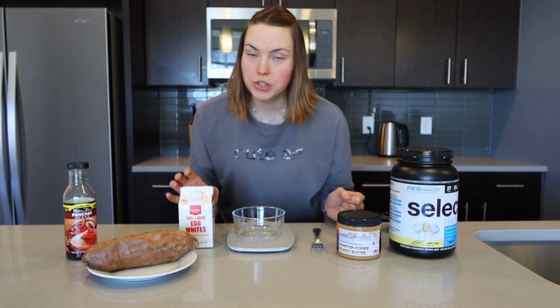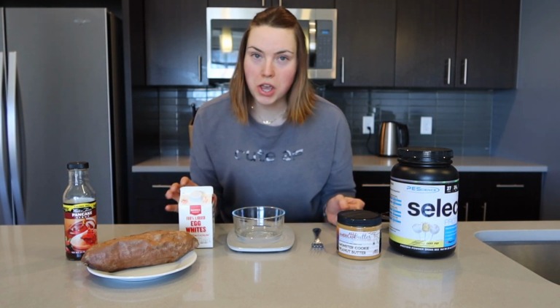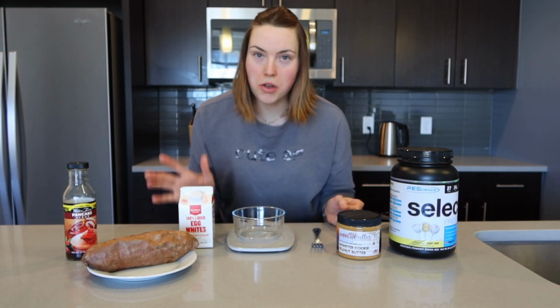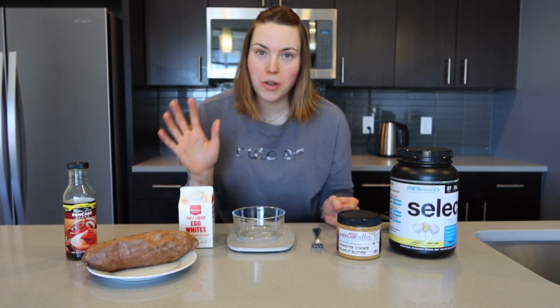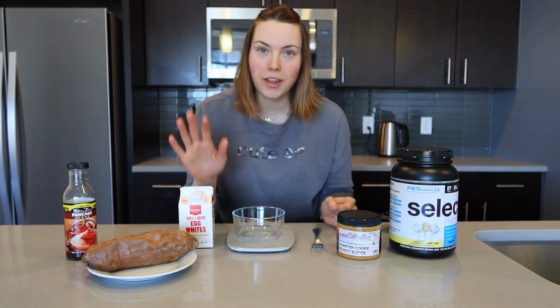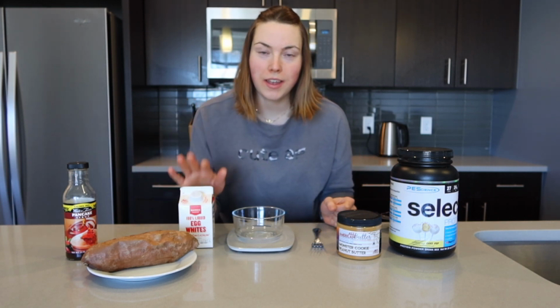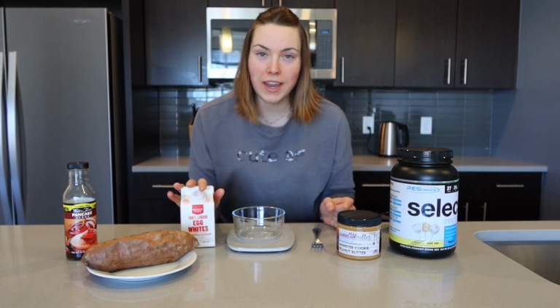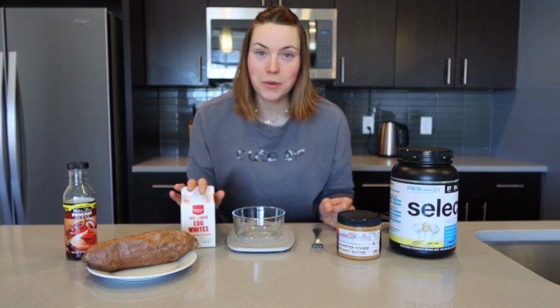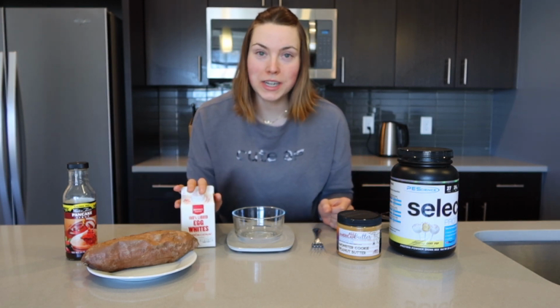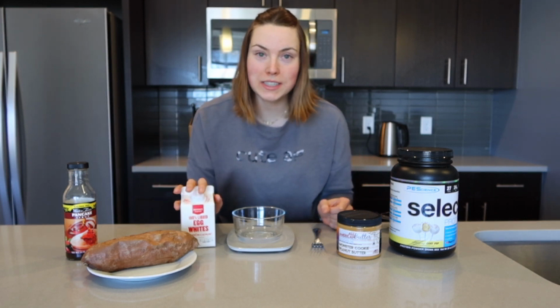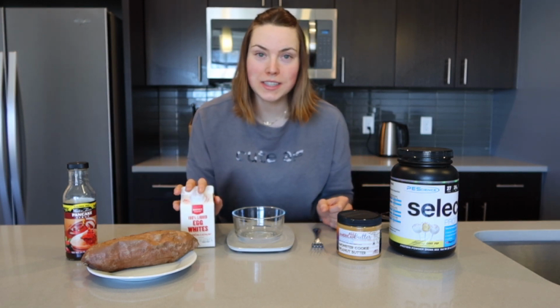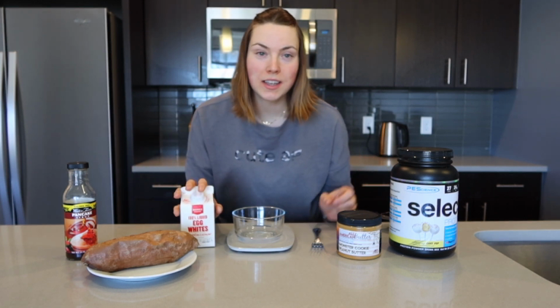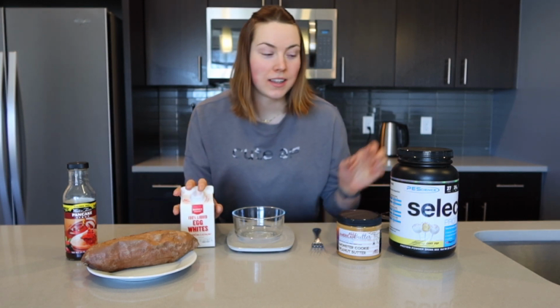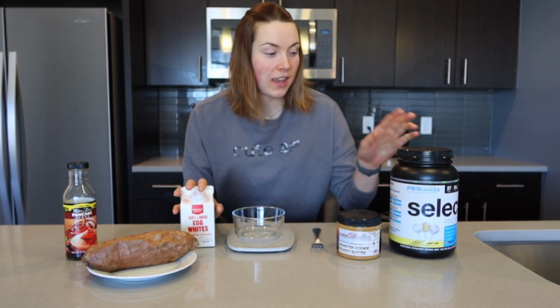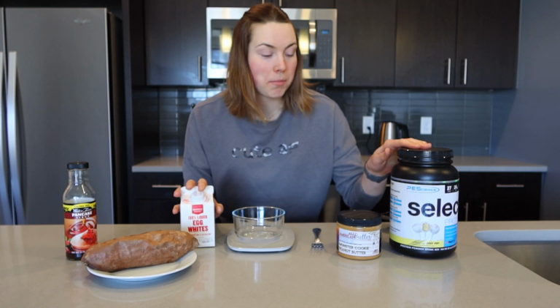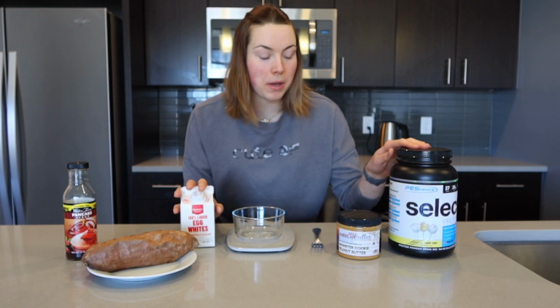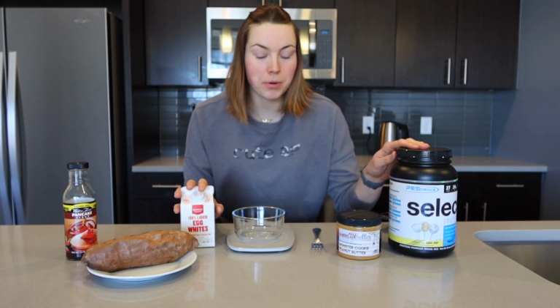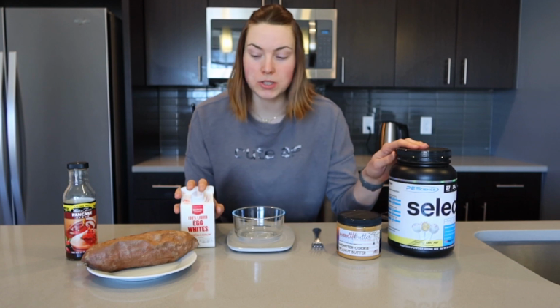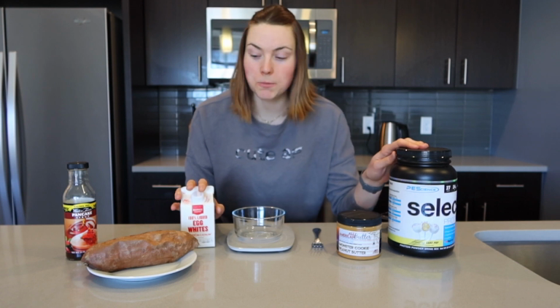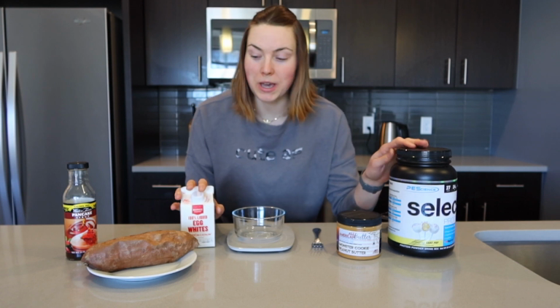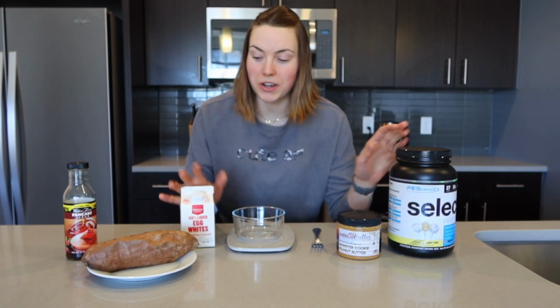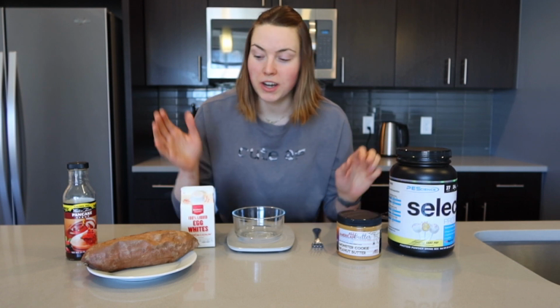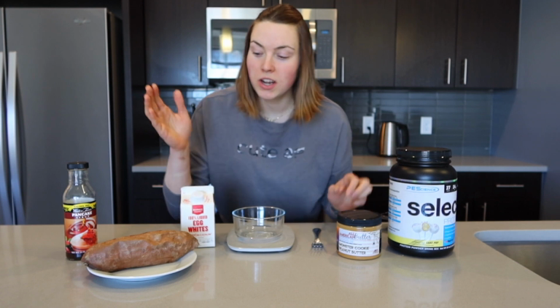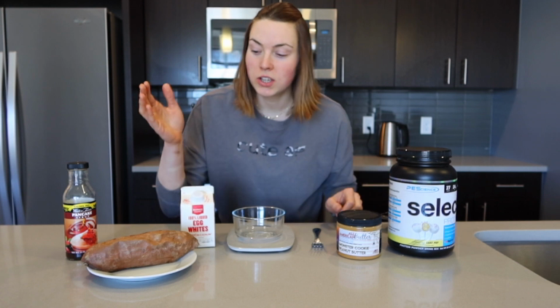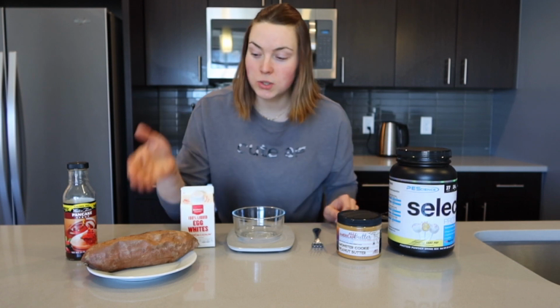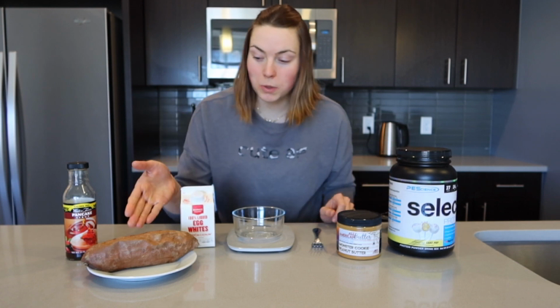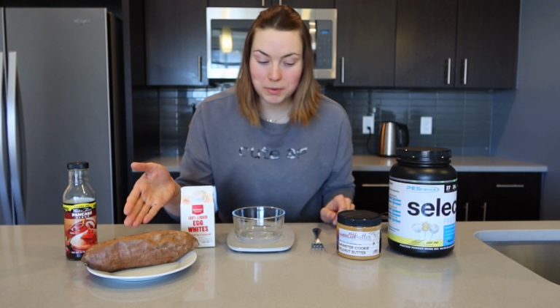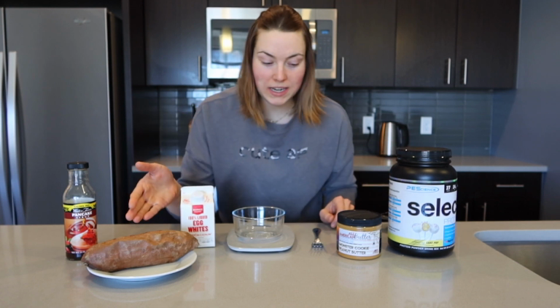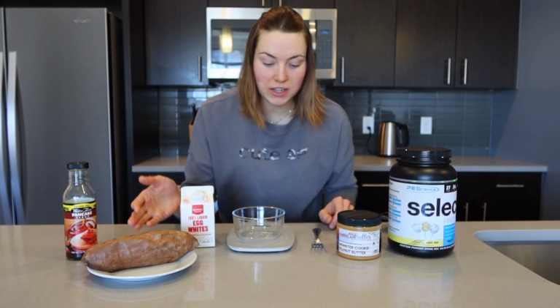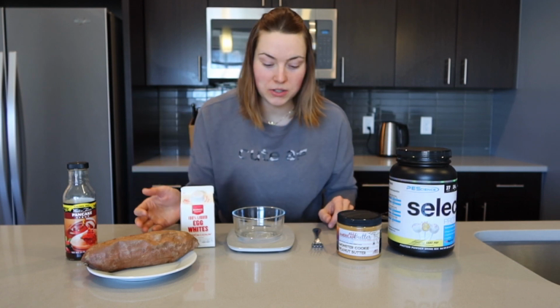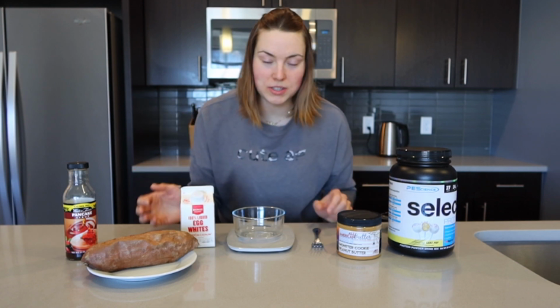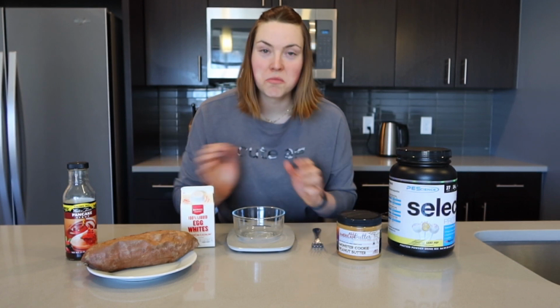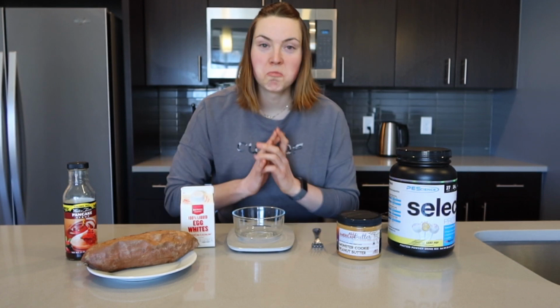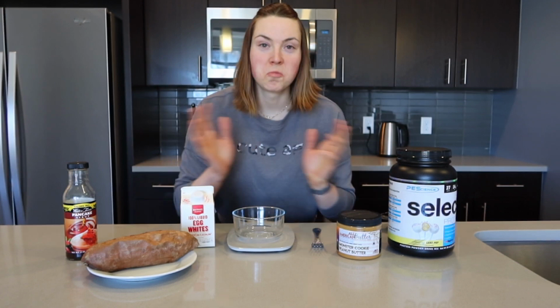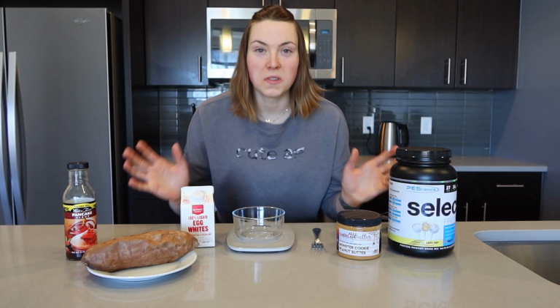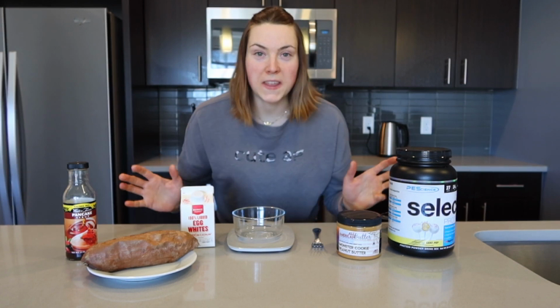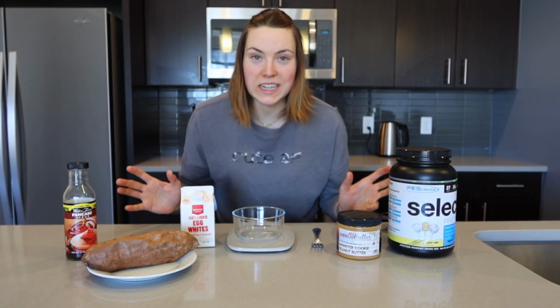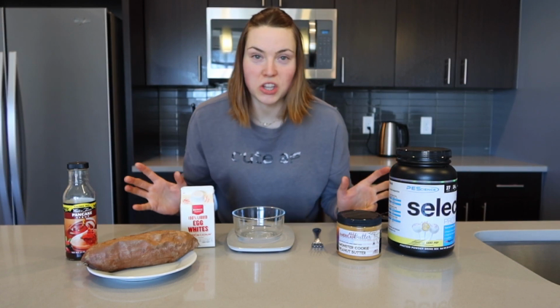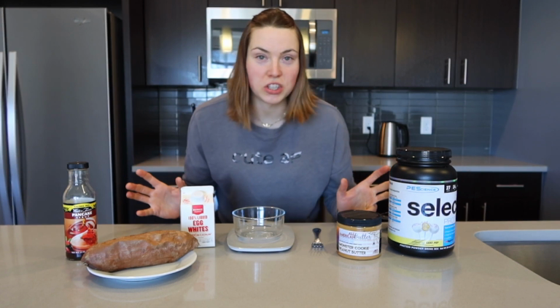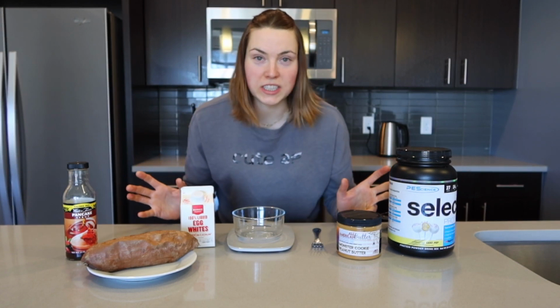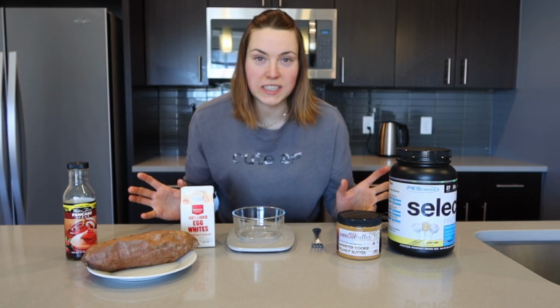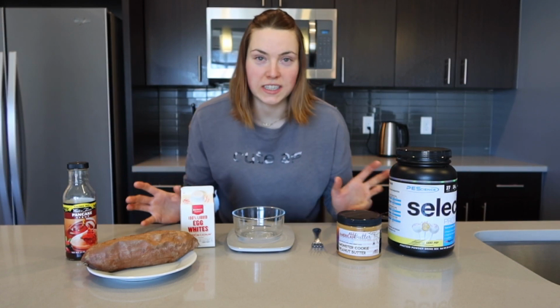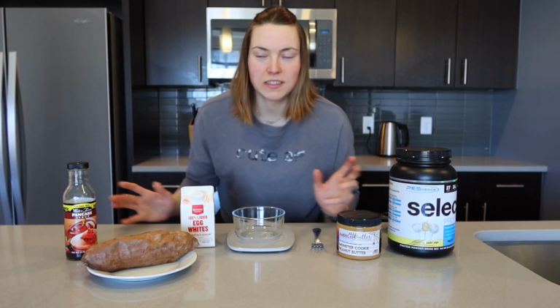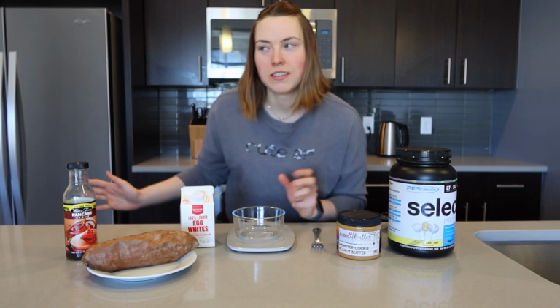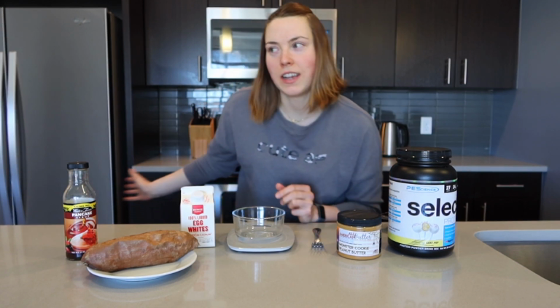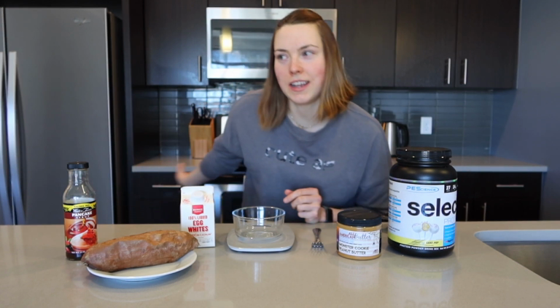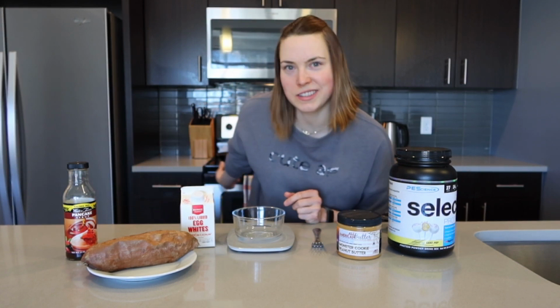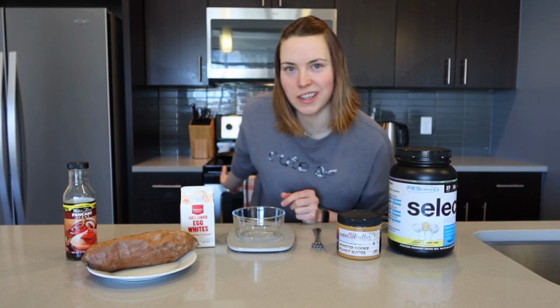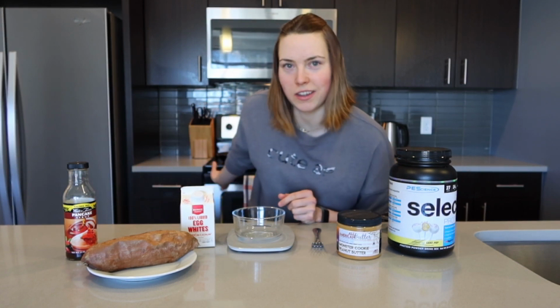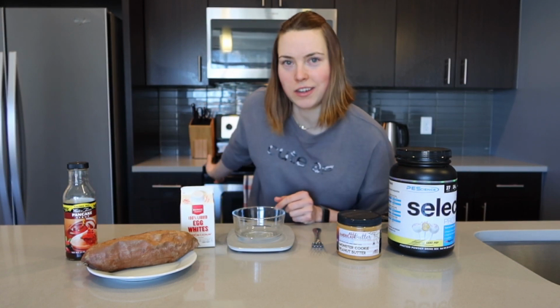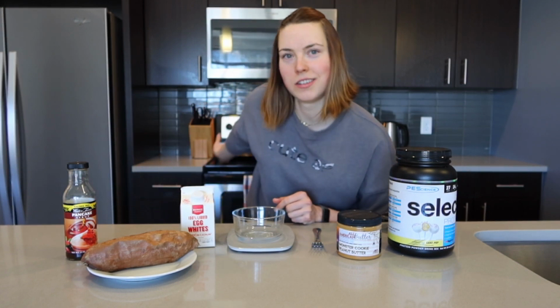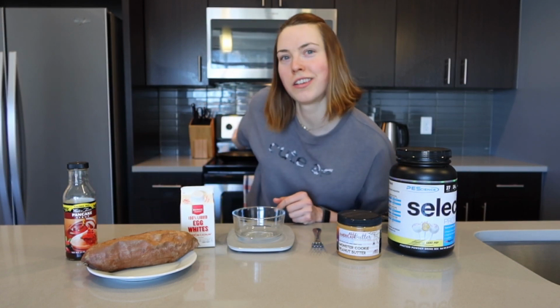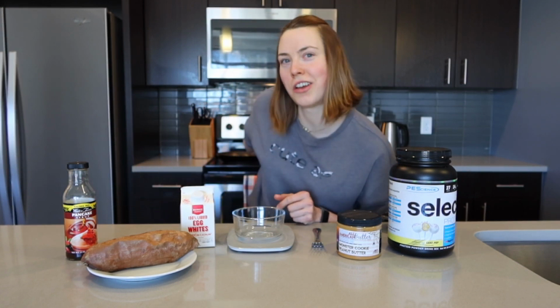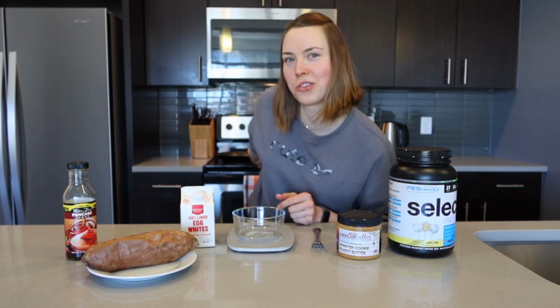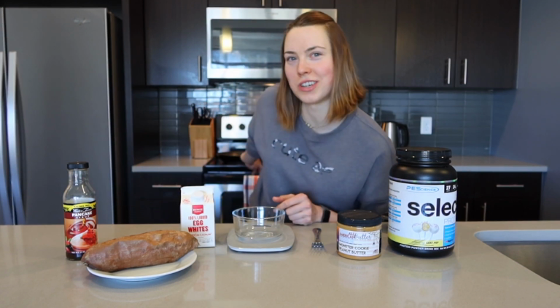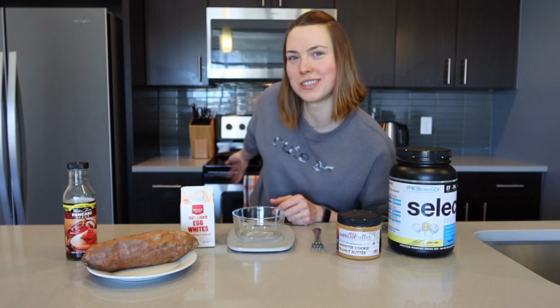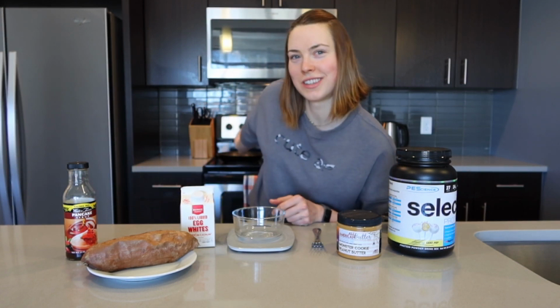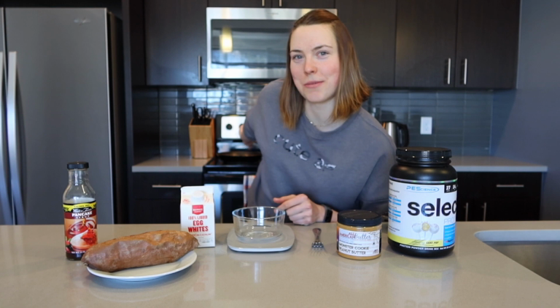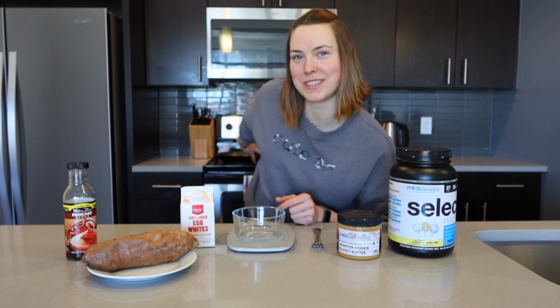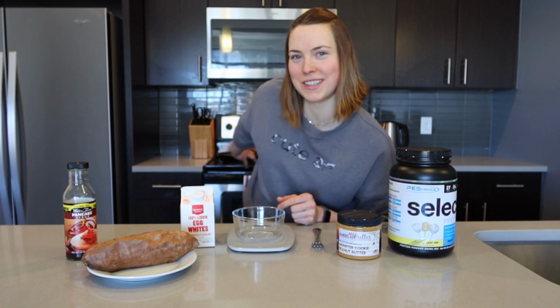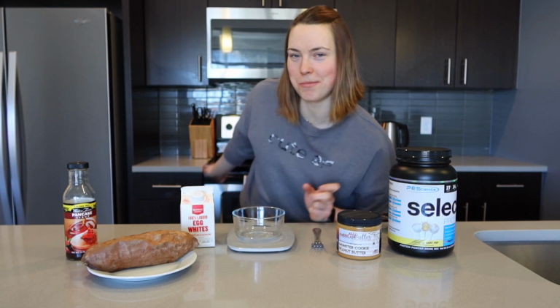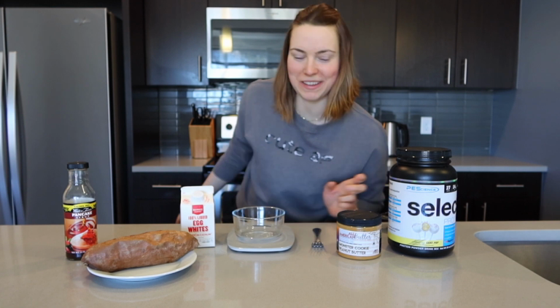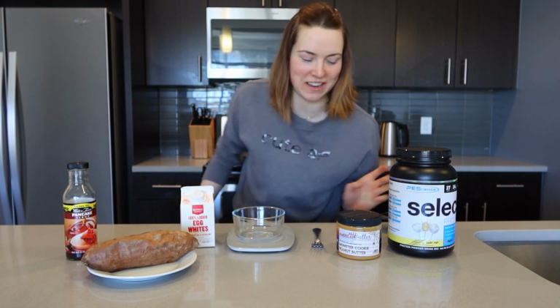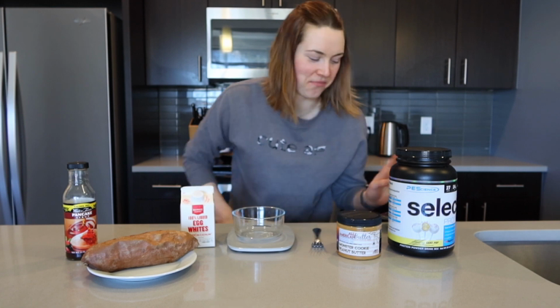So egg whites, cake pop protein powder, sweet potatoes — that's all you need. And a skillet, of course, got my skillet back there.